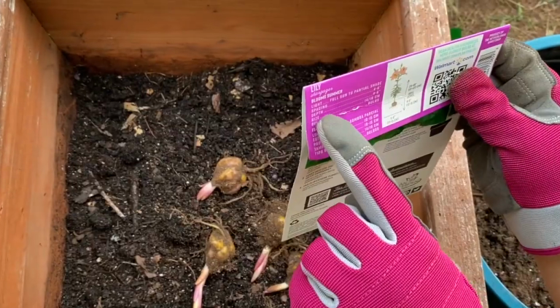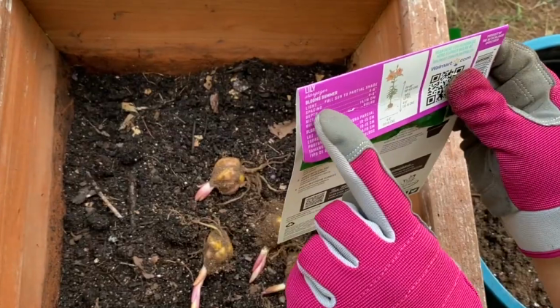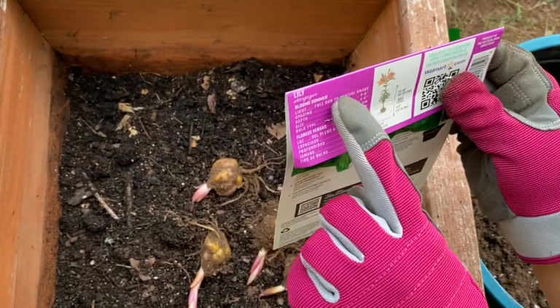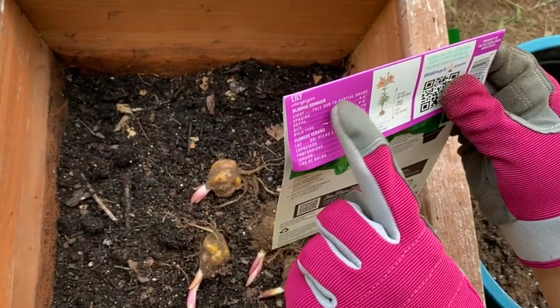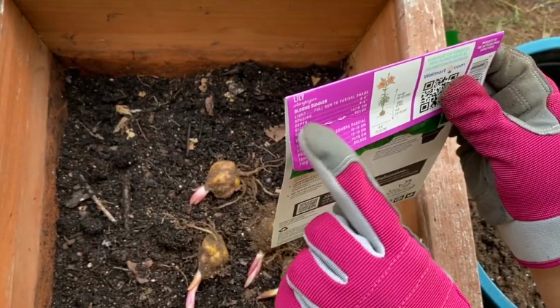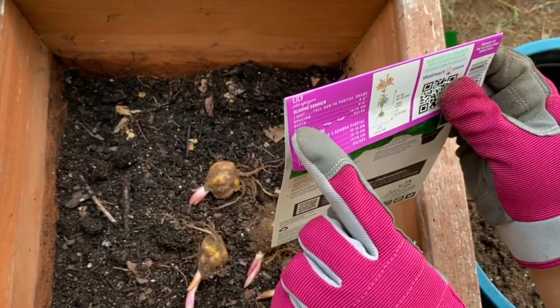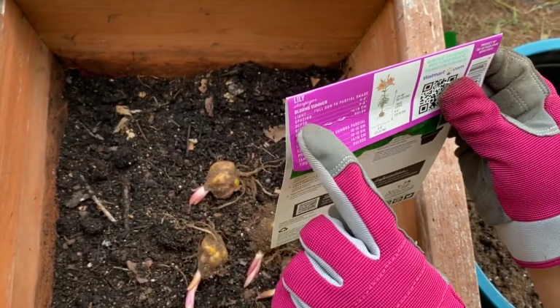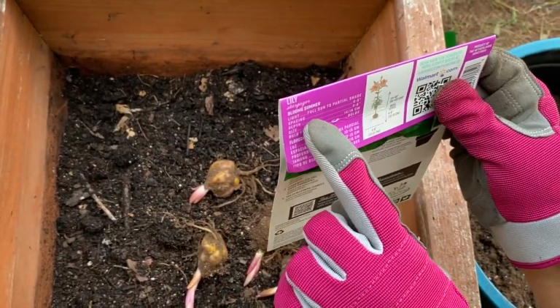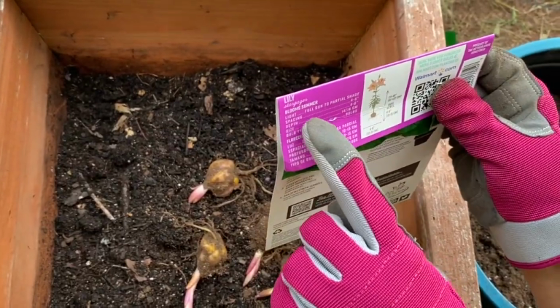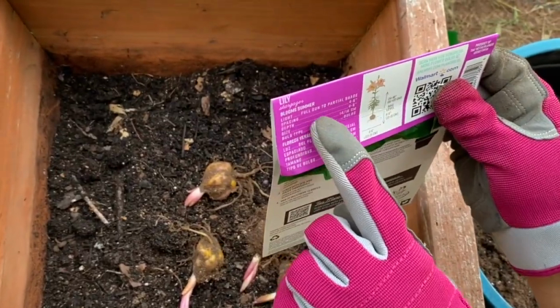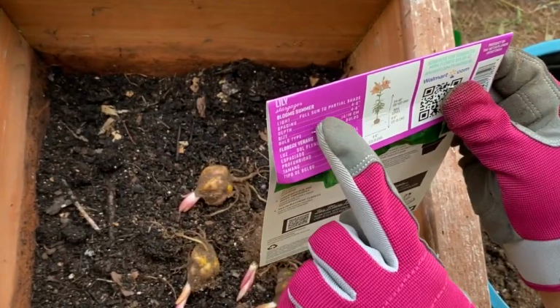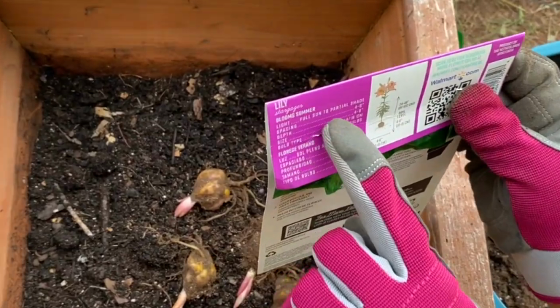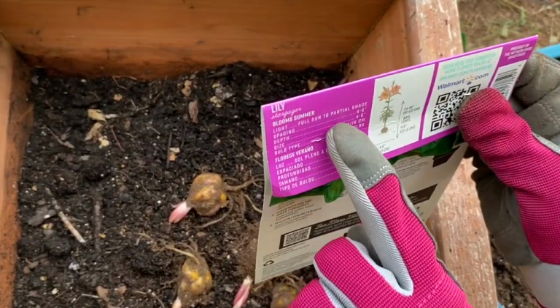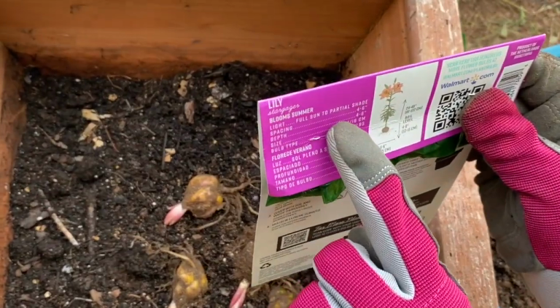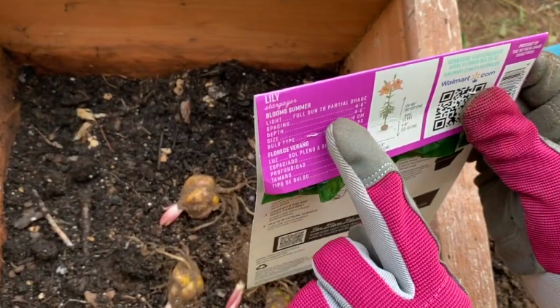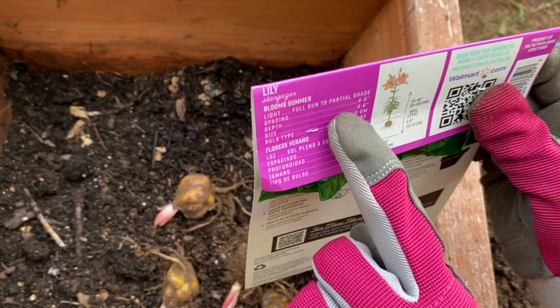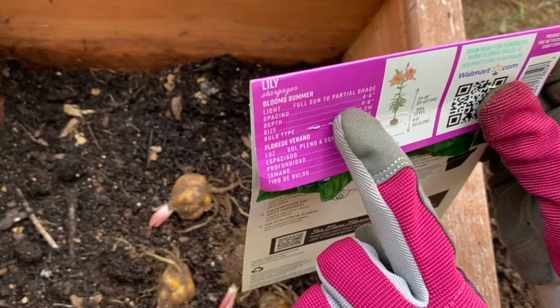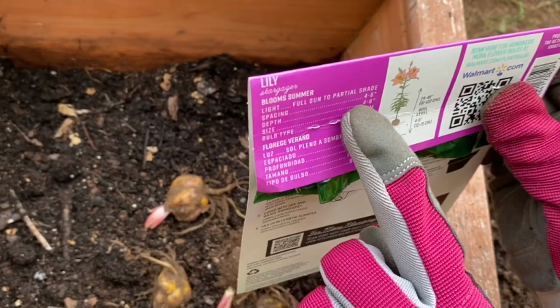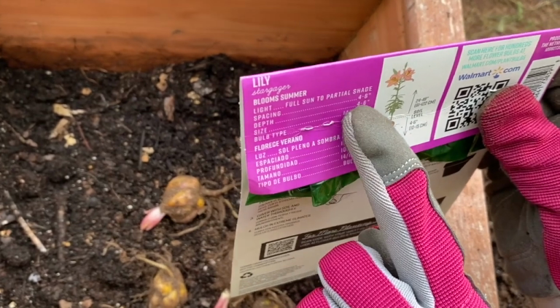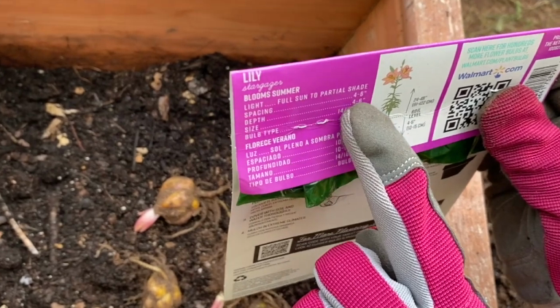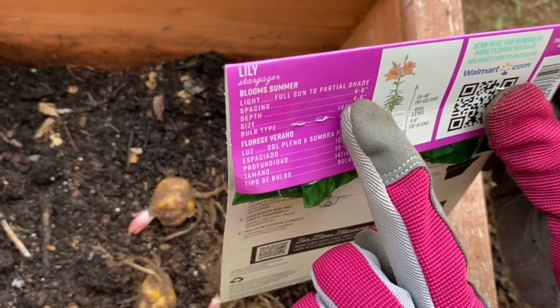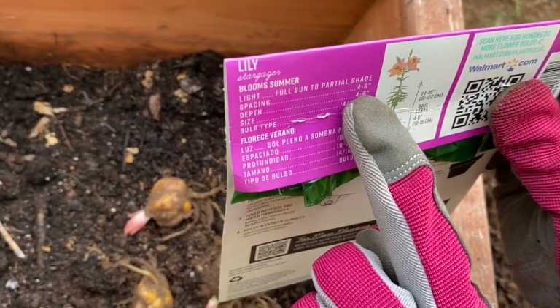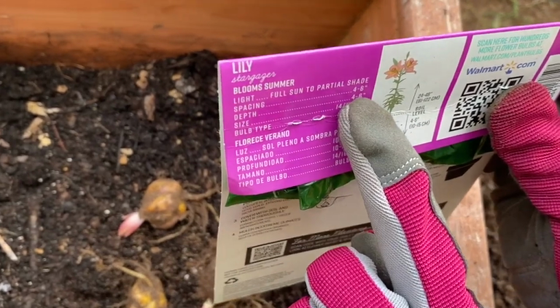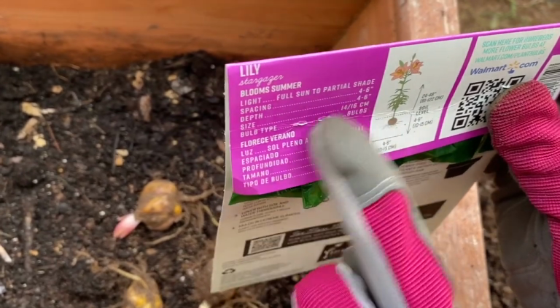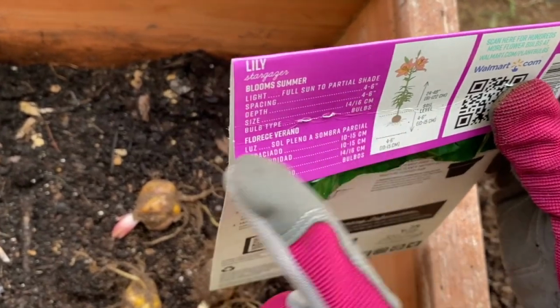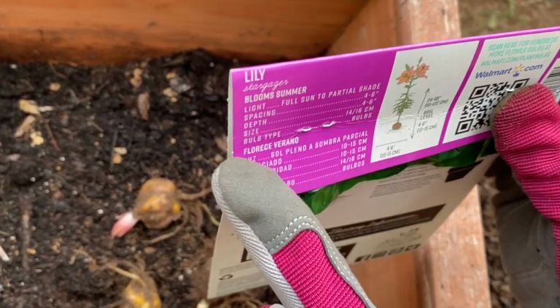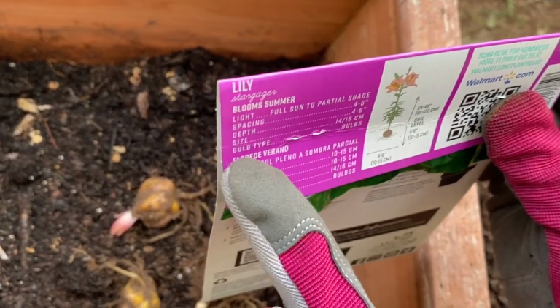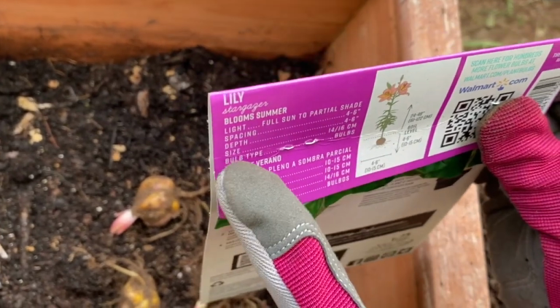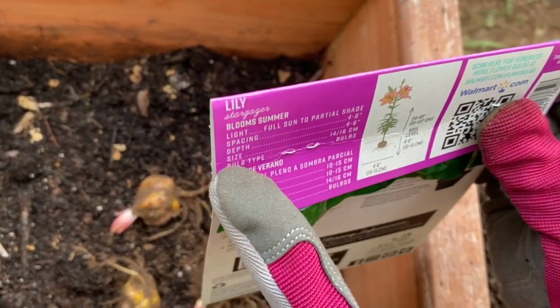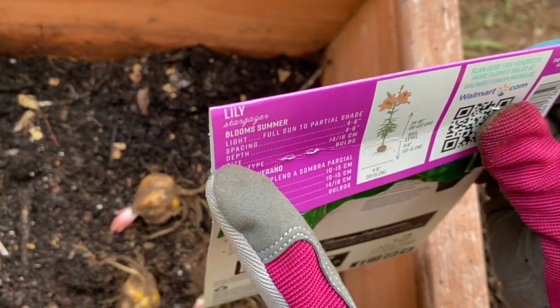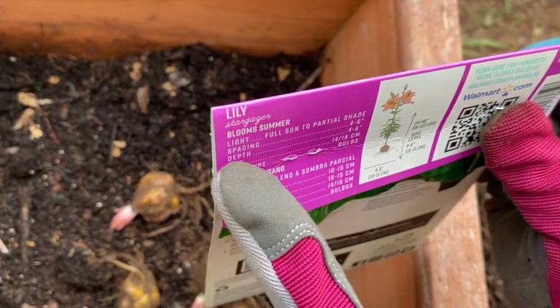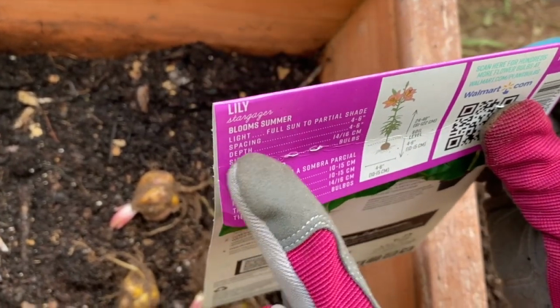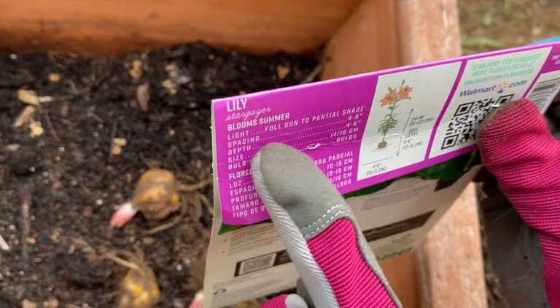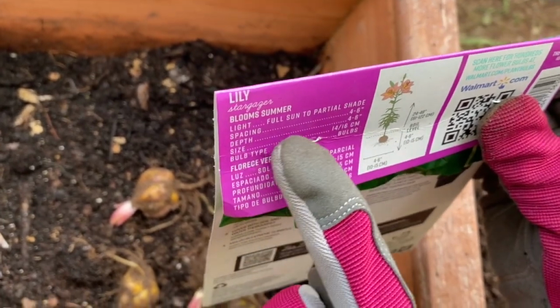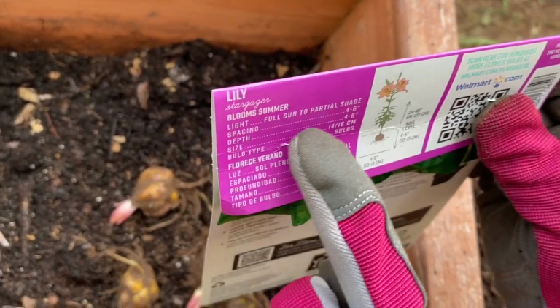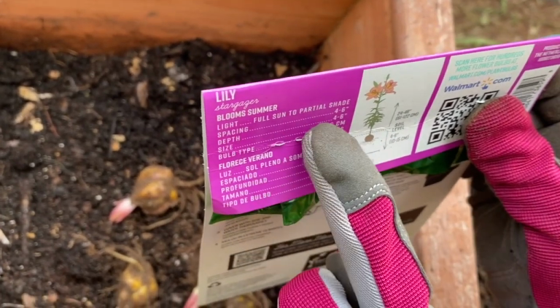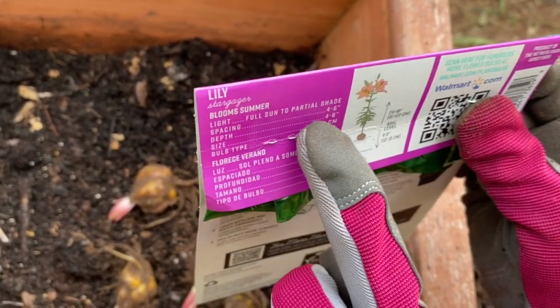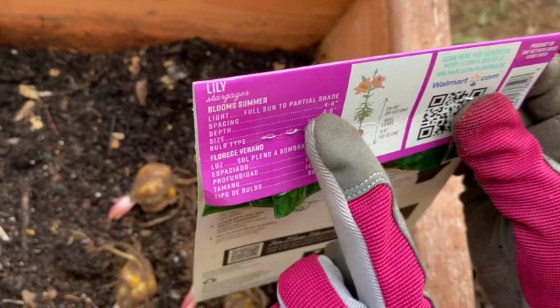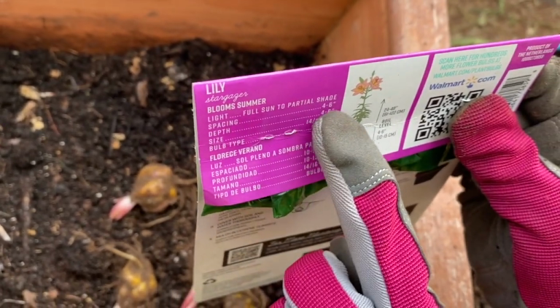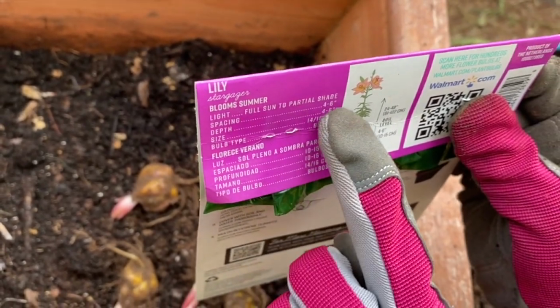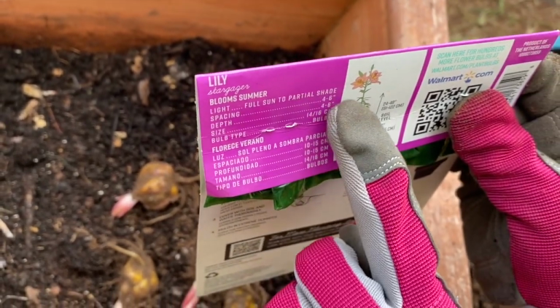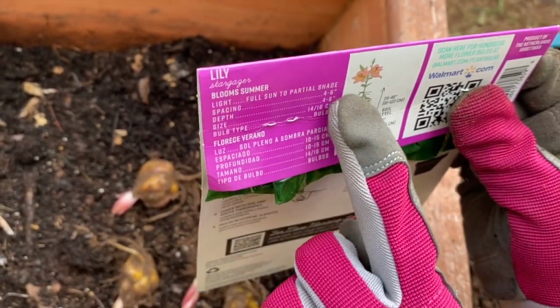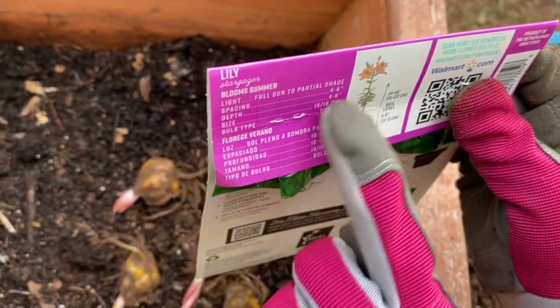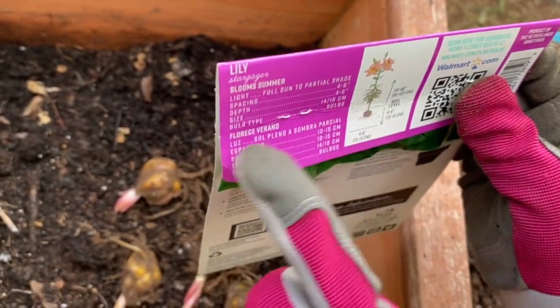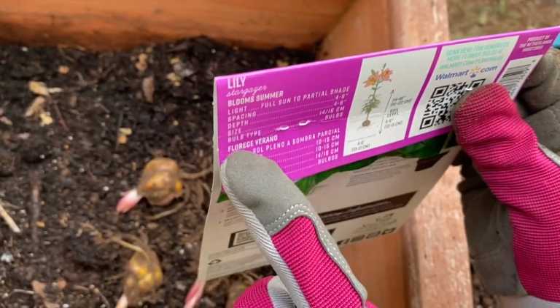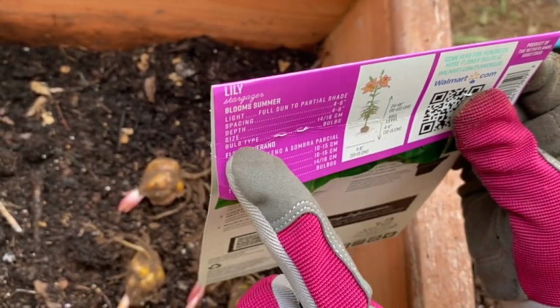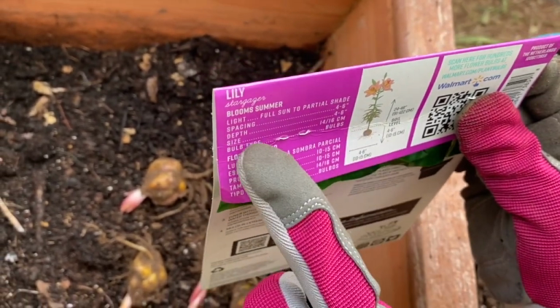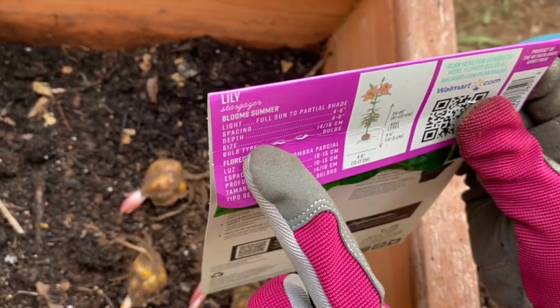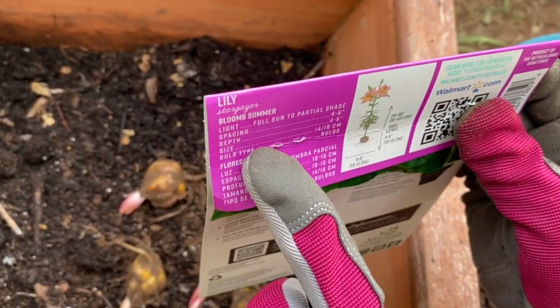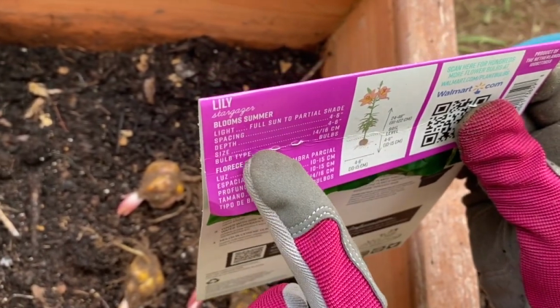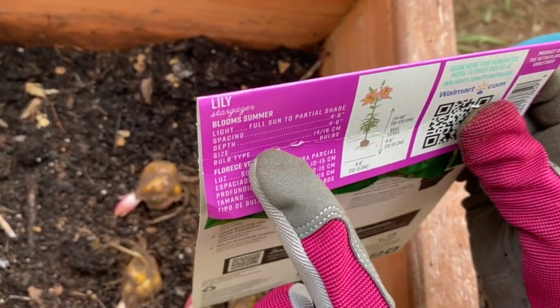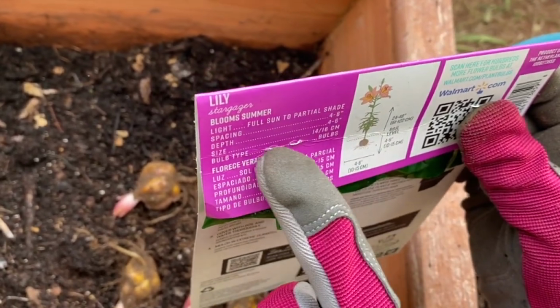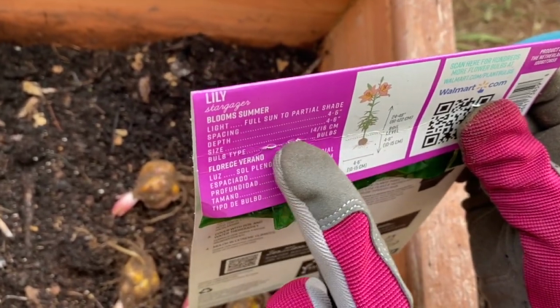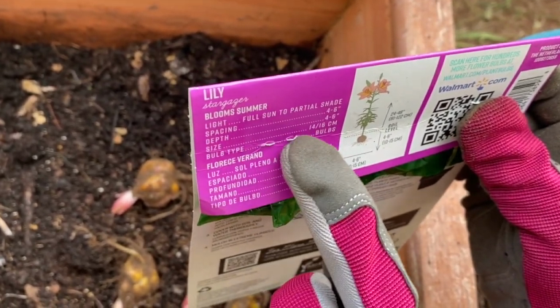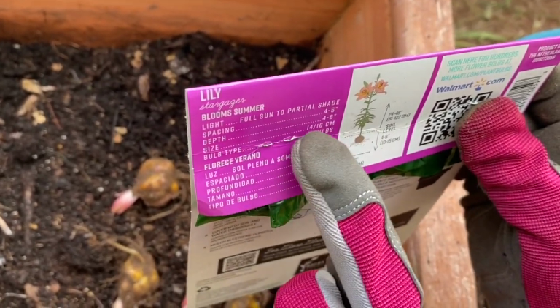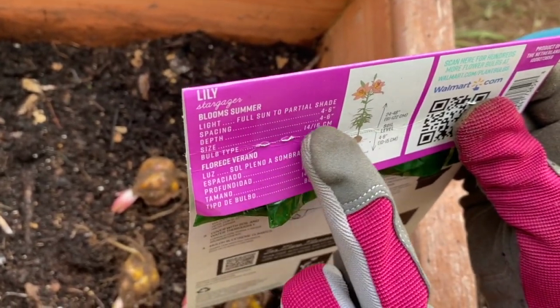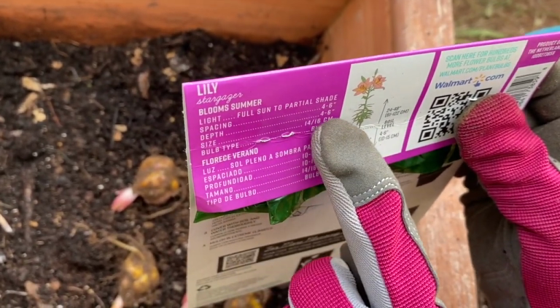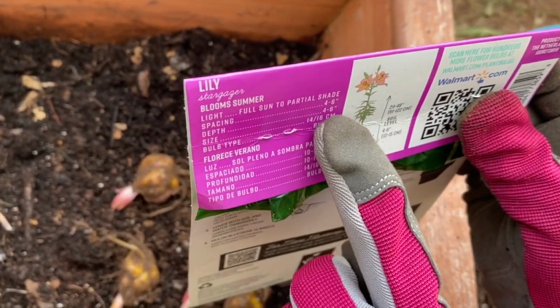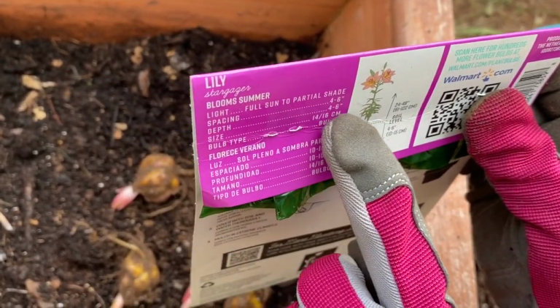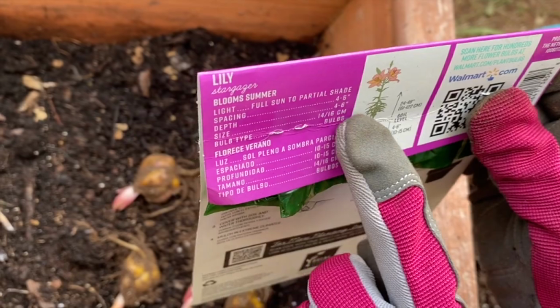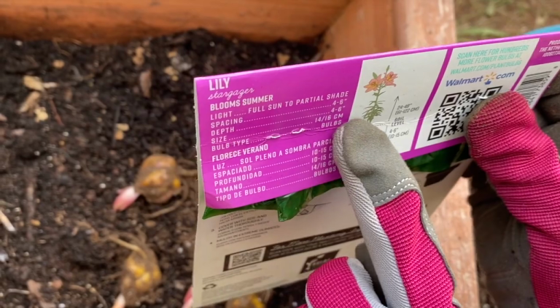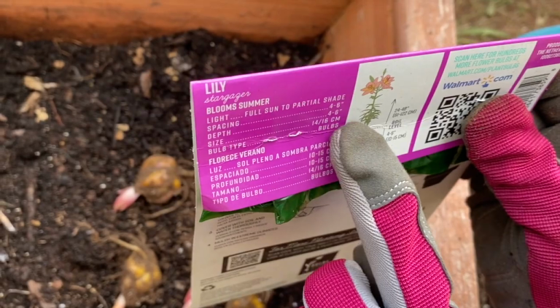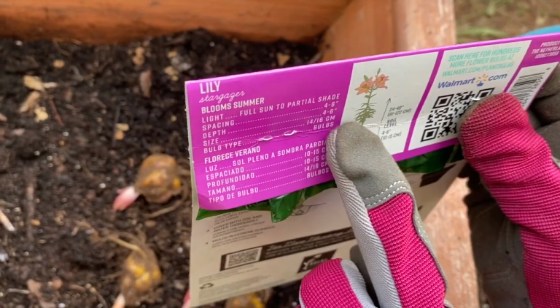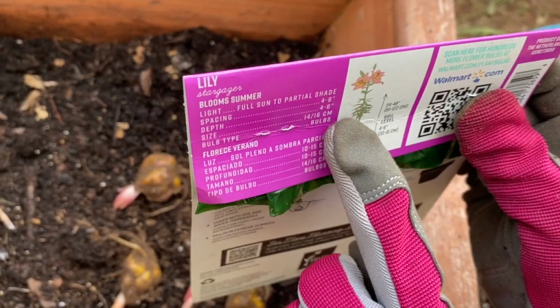Lilies are planted in full sun to partial shade. Spacing is 4 to 6 inches, and depth is also 4 to 6 inches.